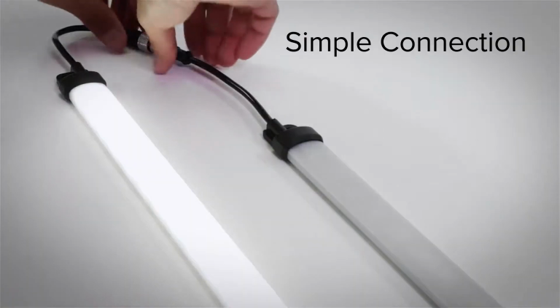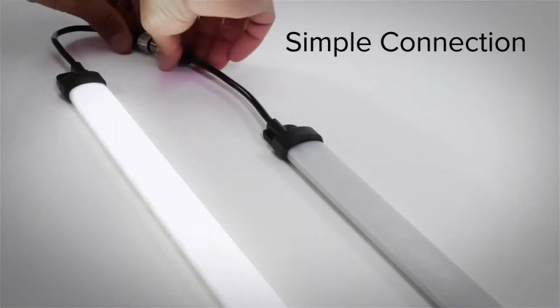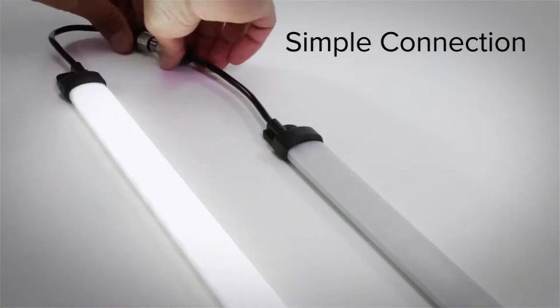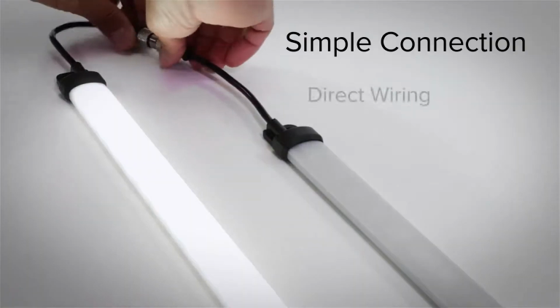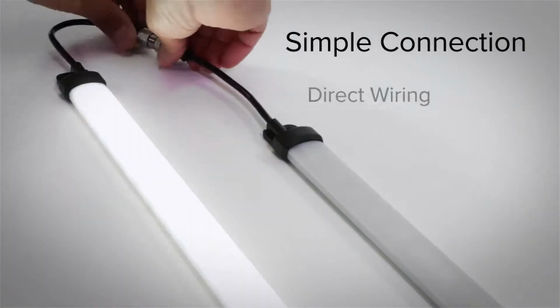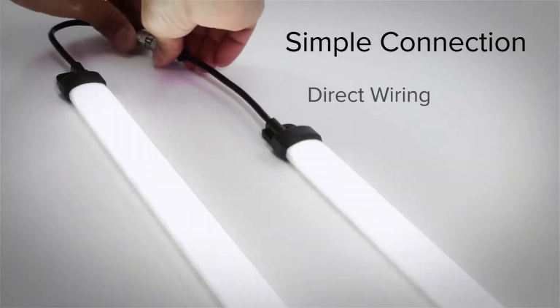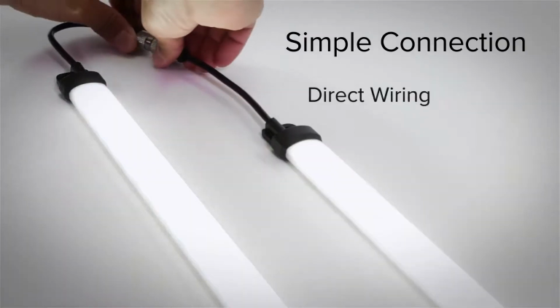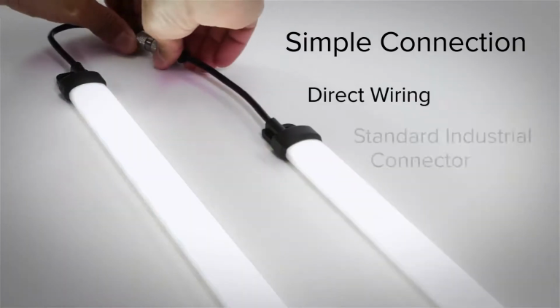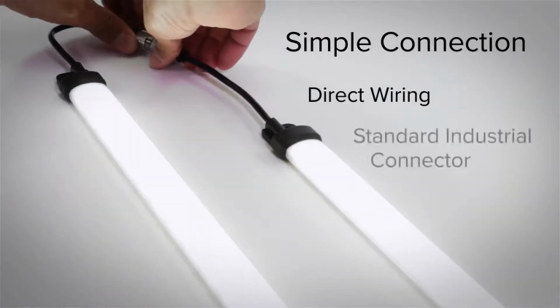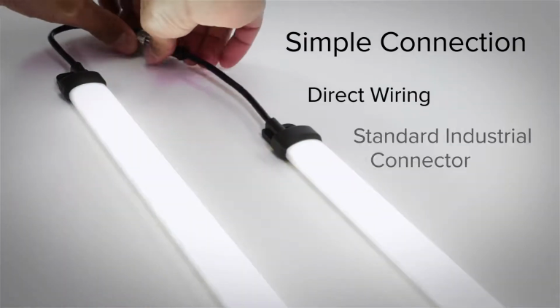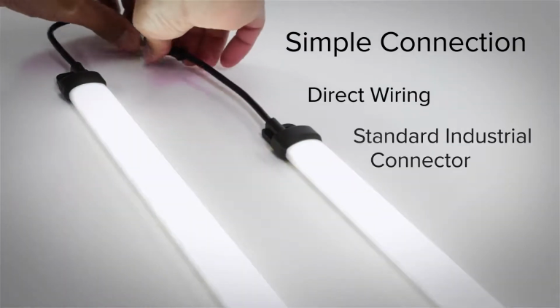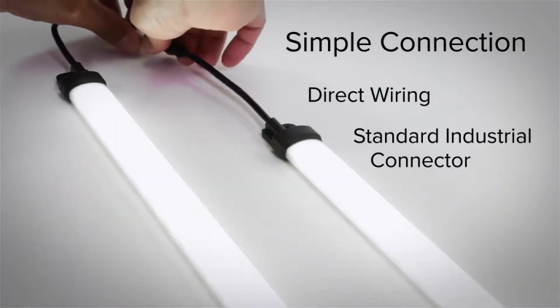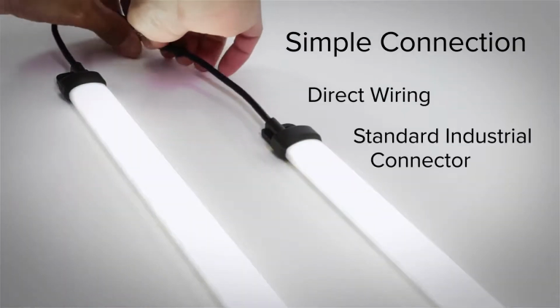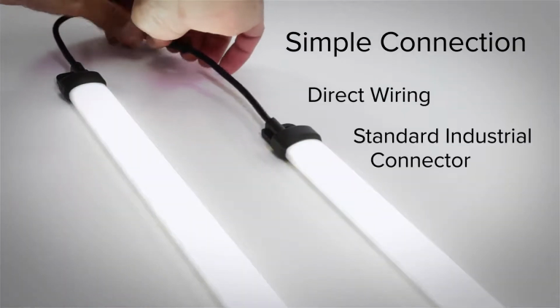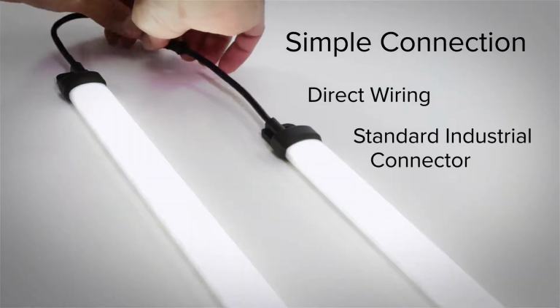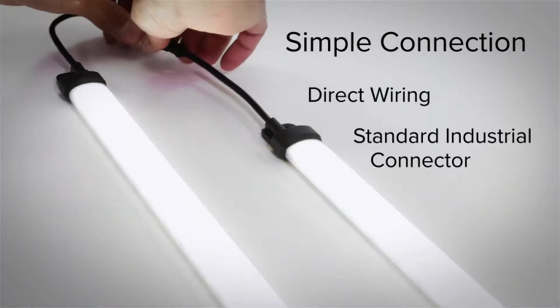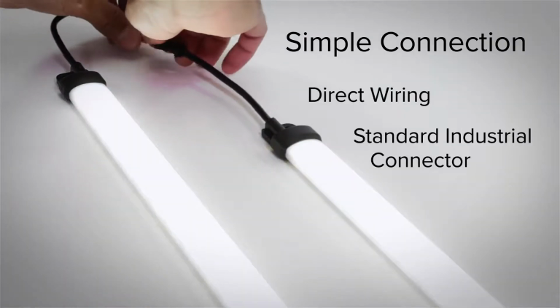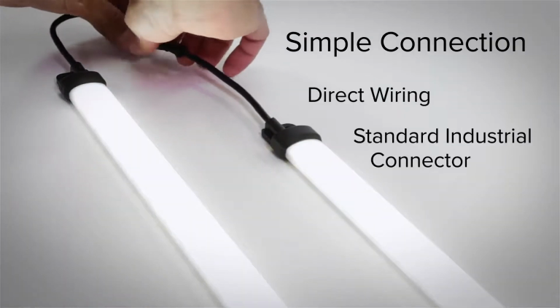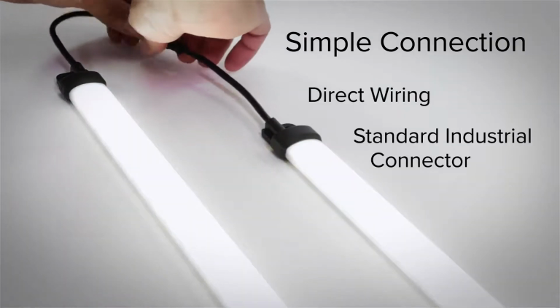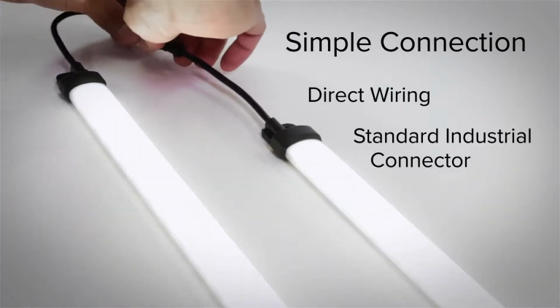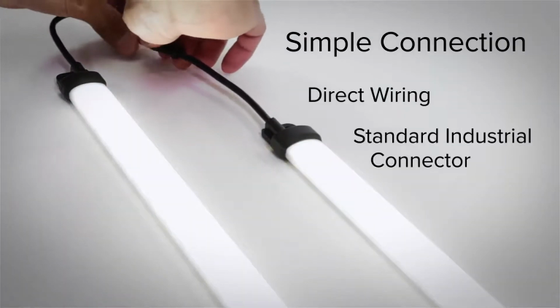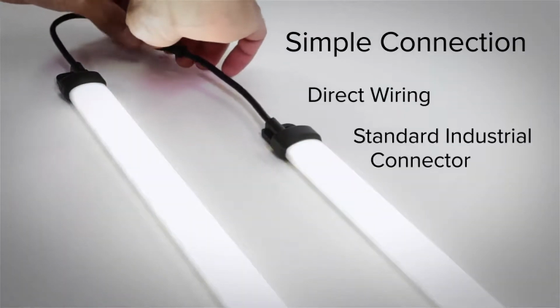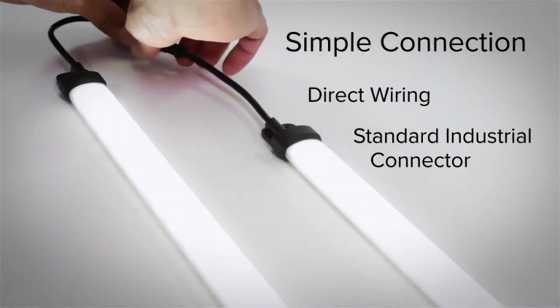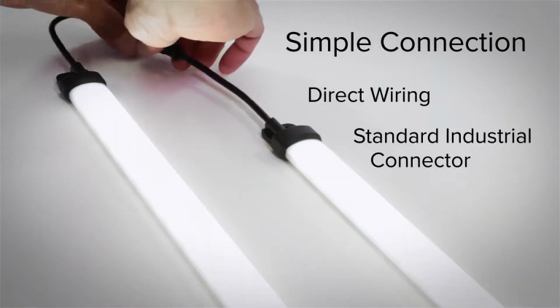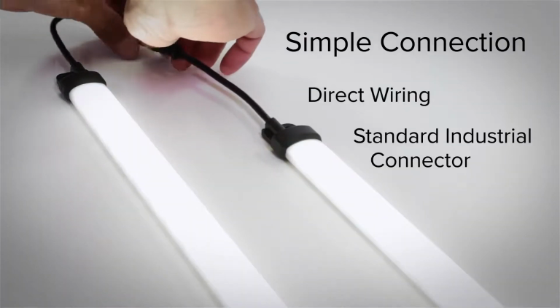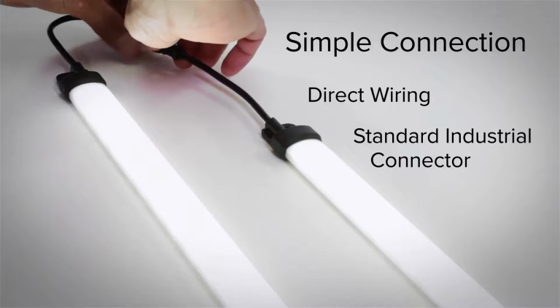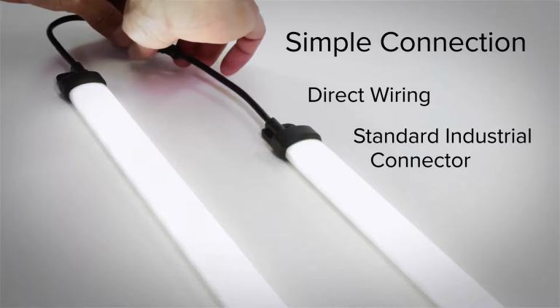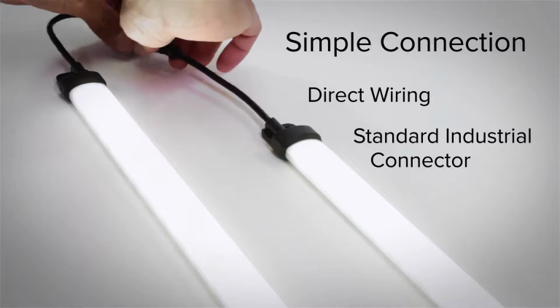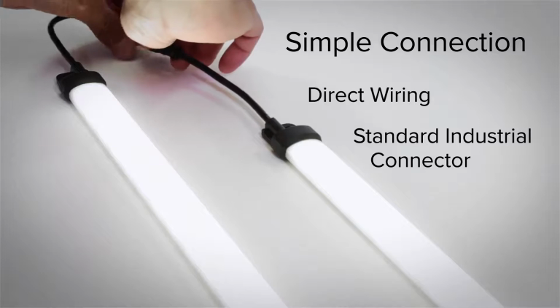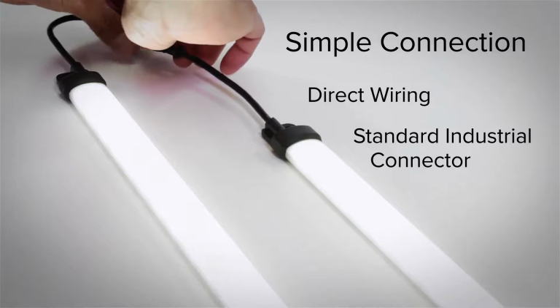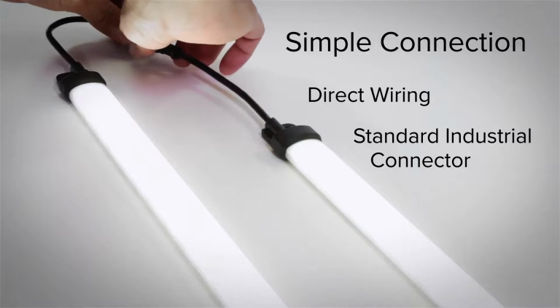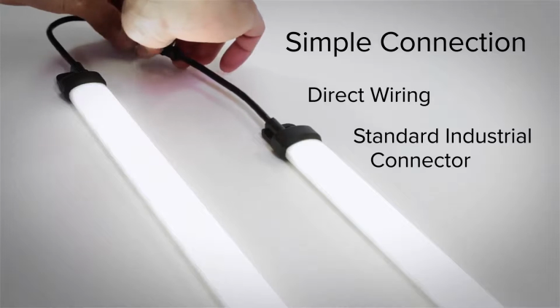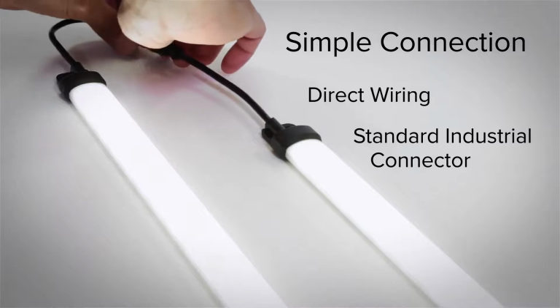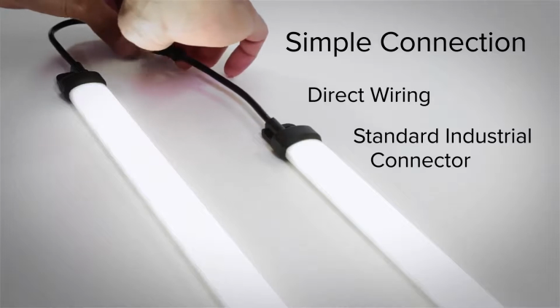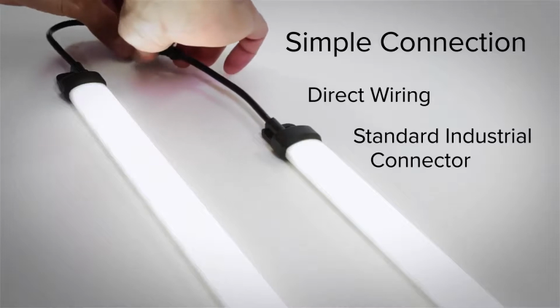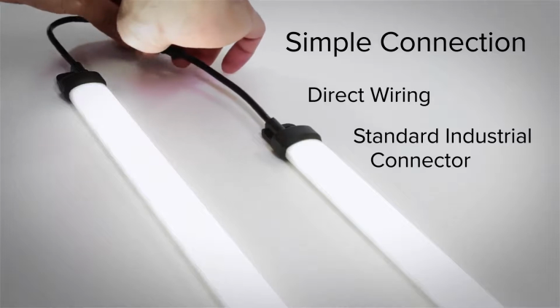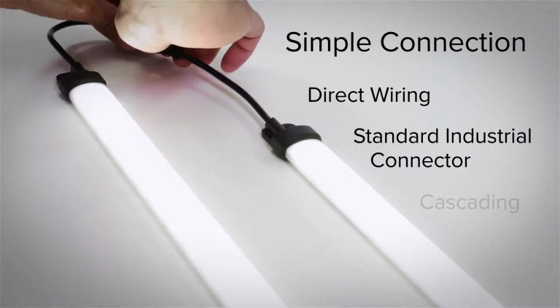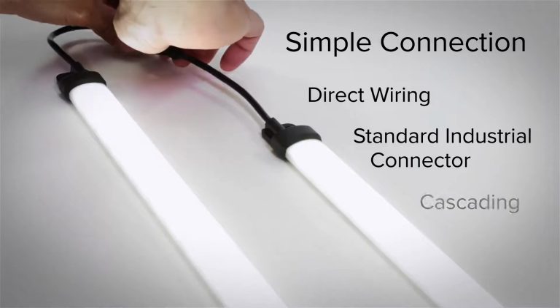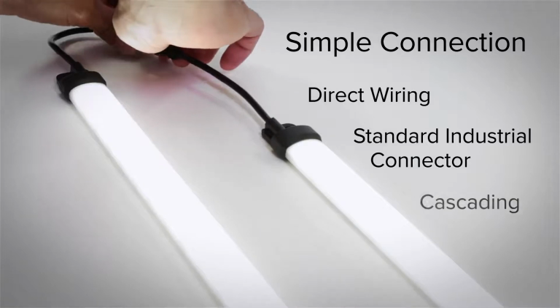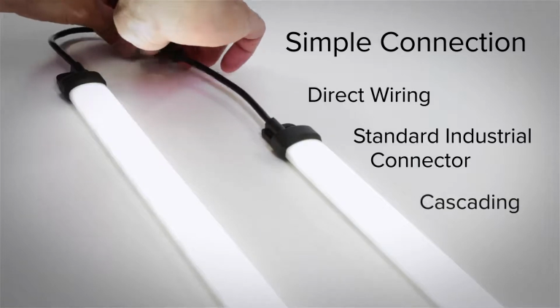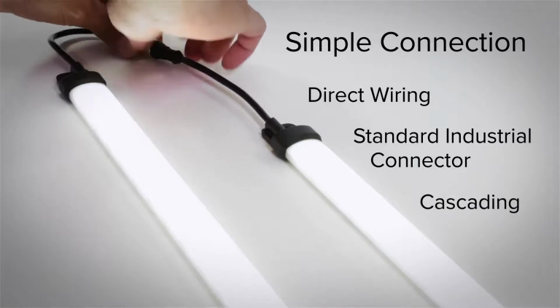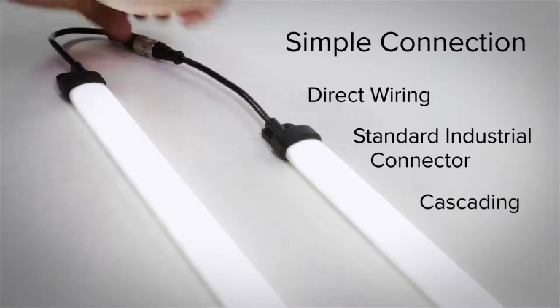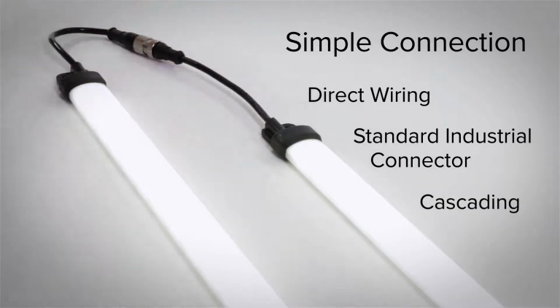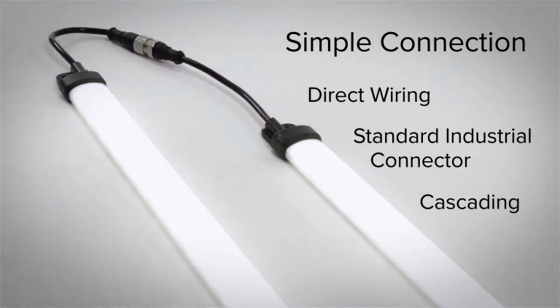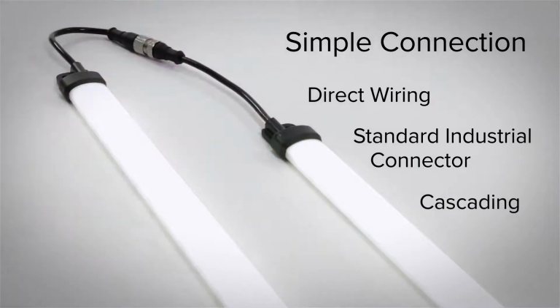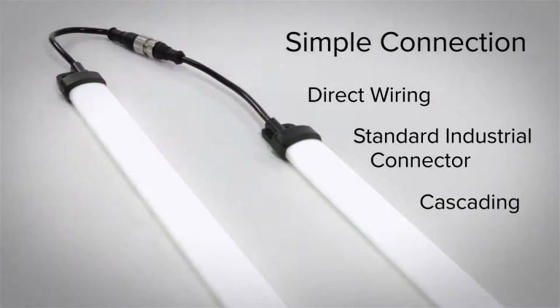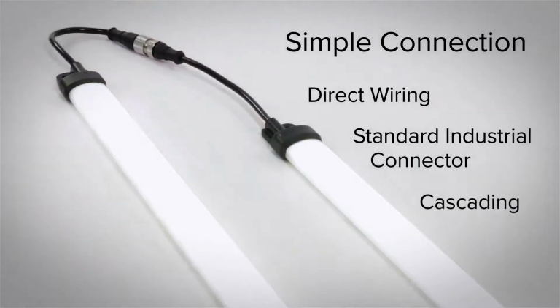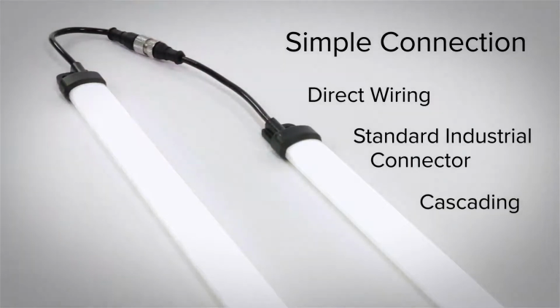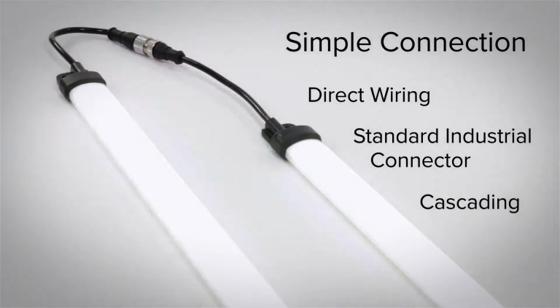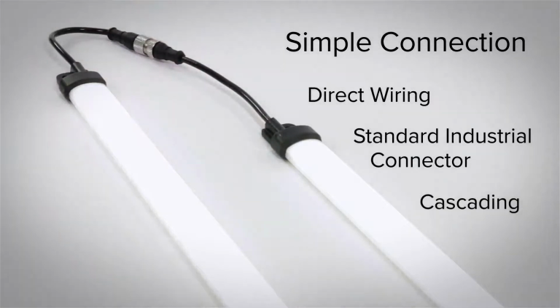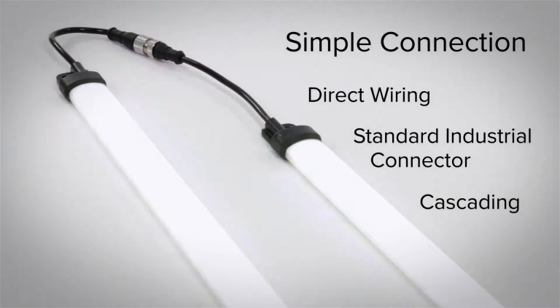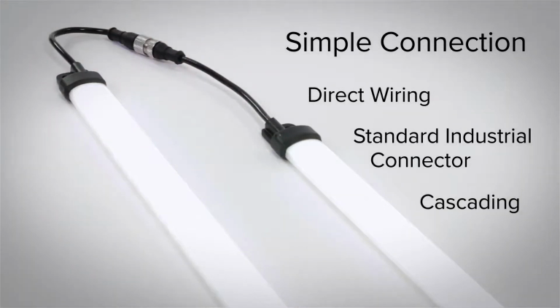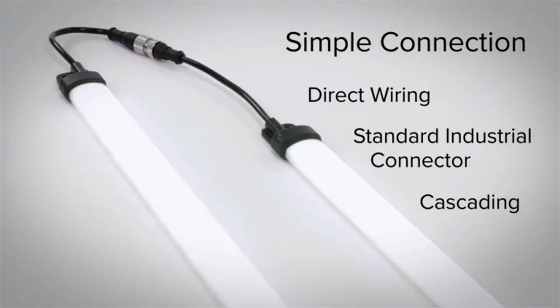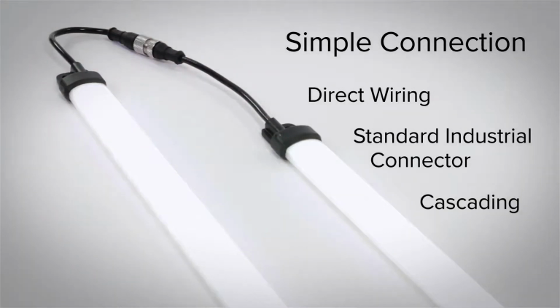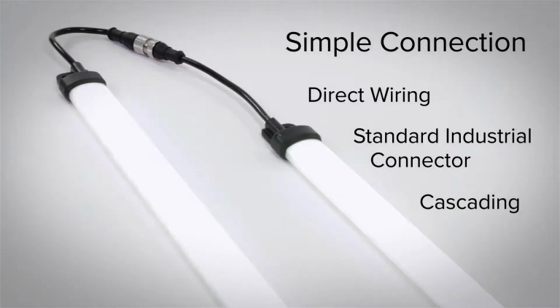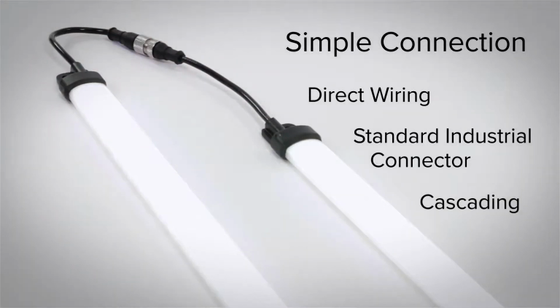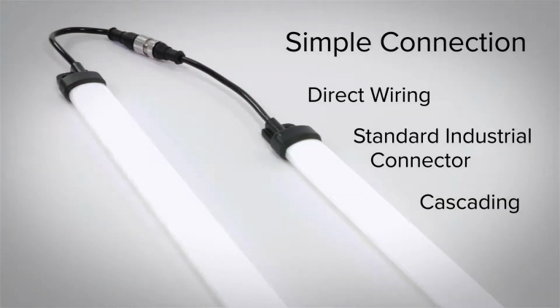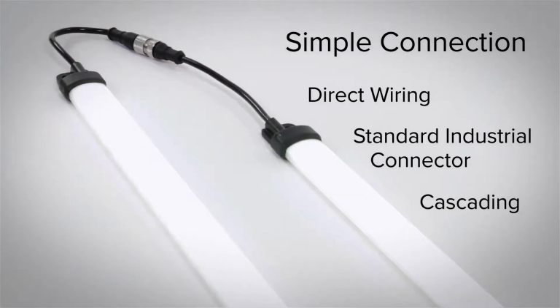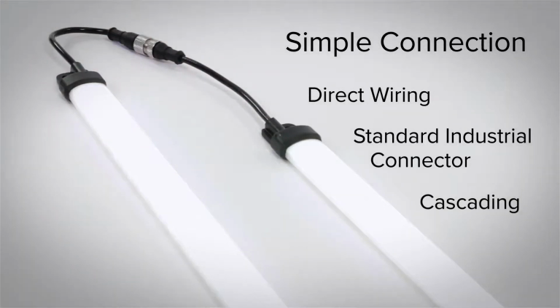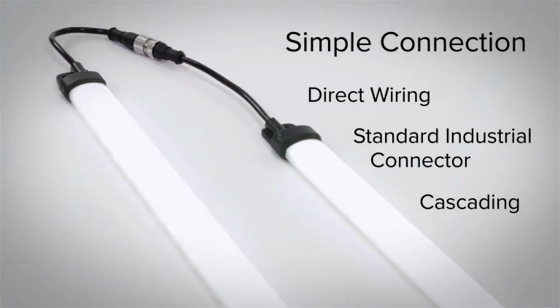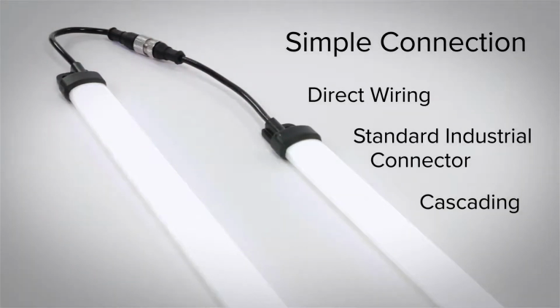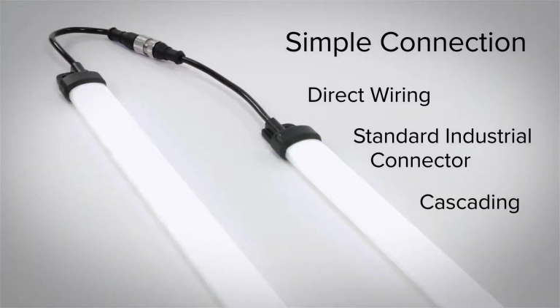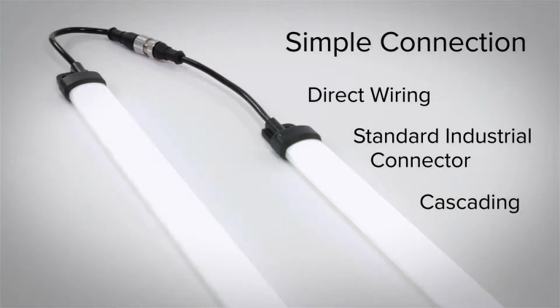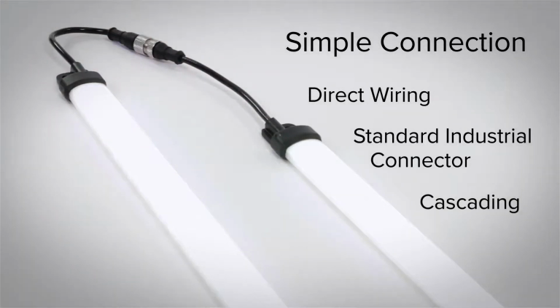Direct wiring and standard industrial connector options are available, as well as cascading models for the simple connection of multiple lights.